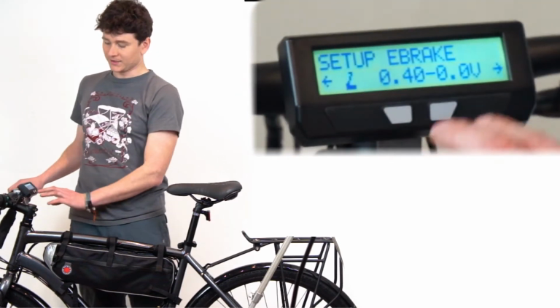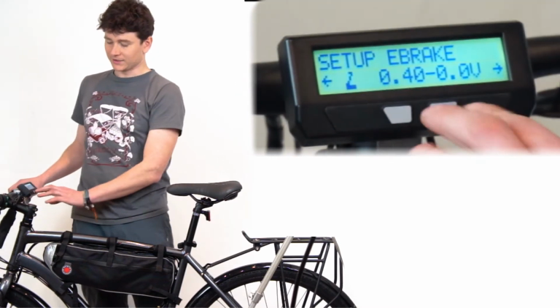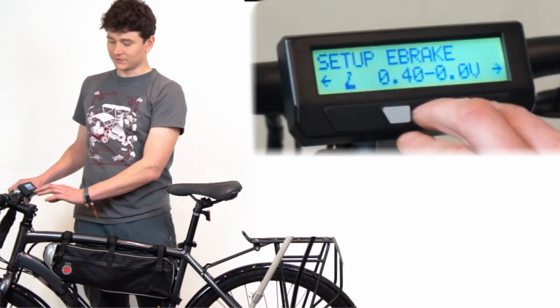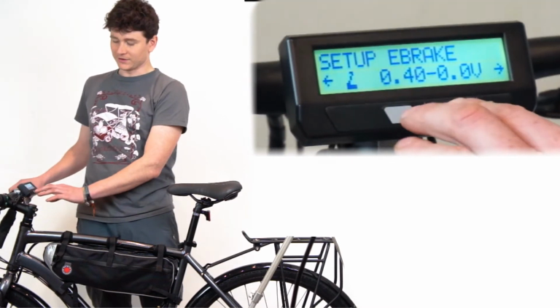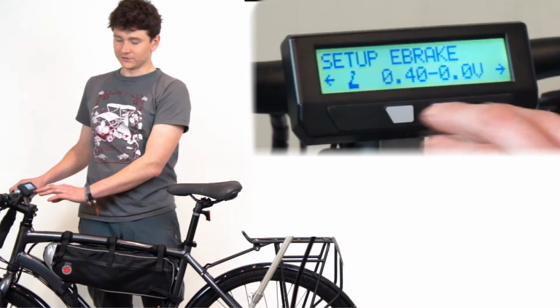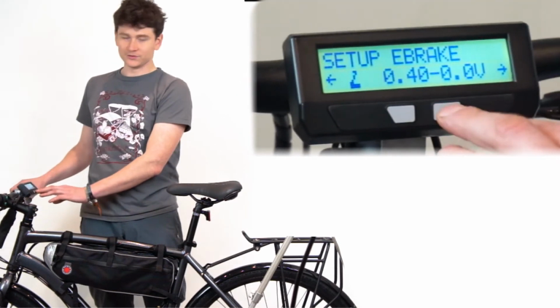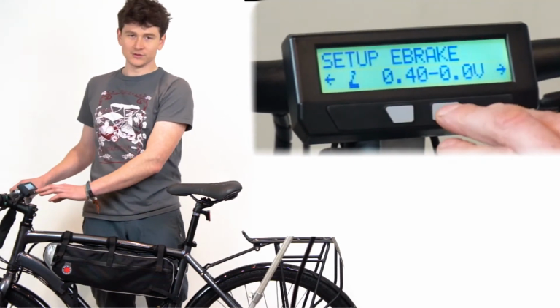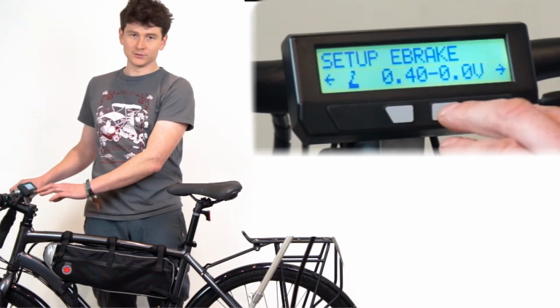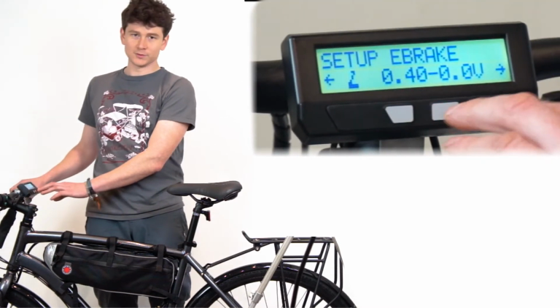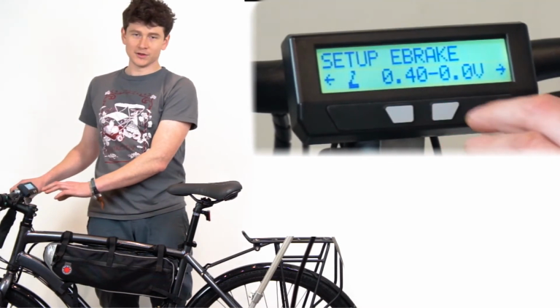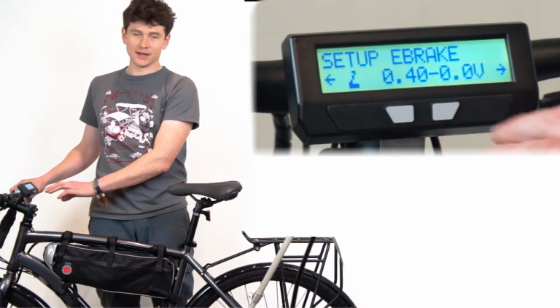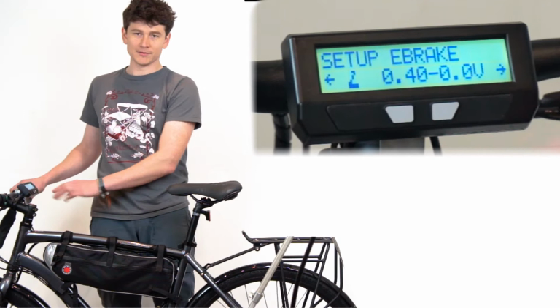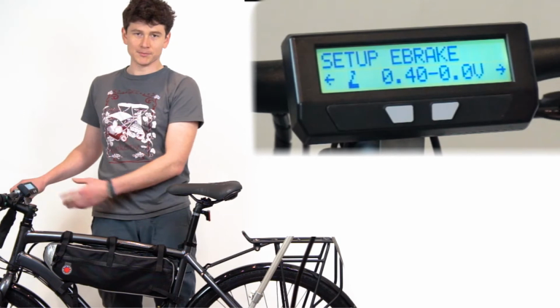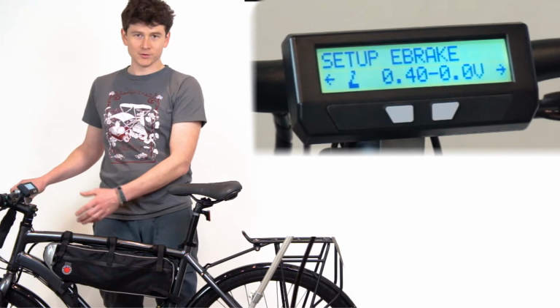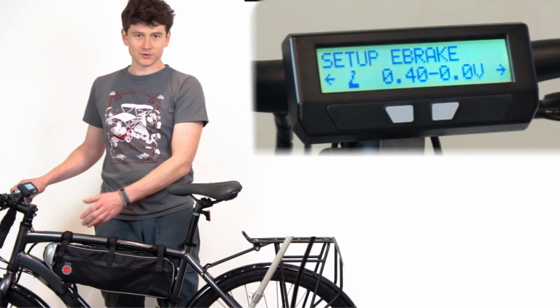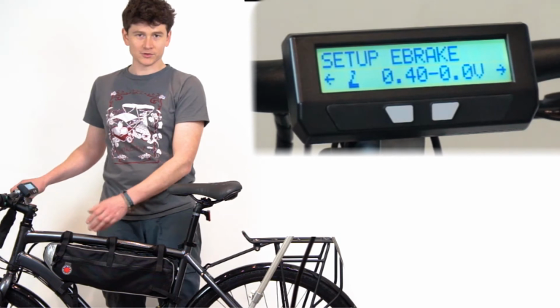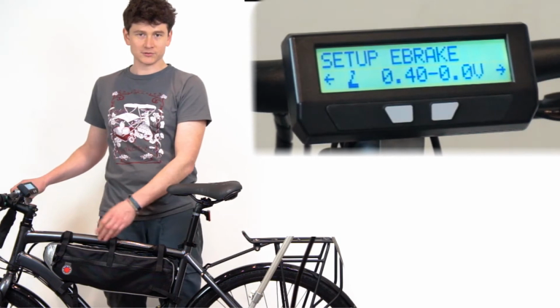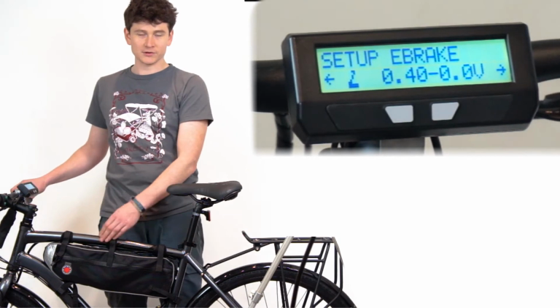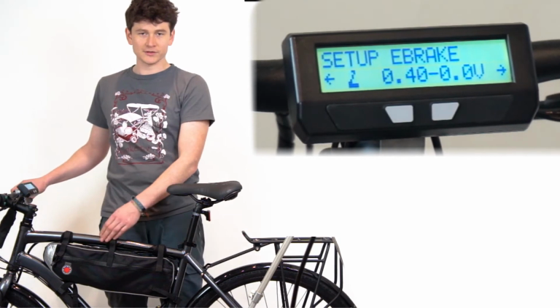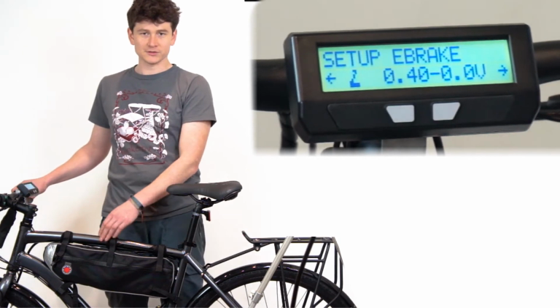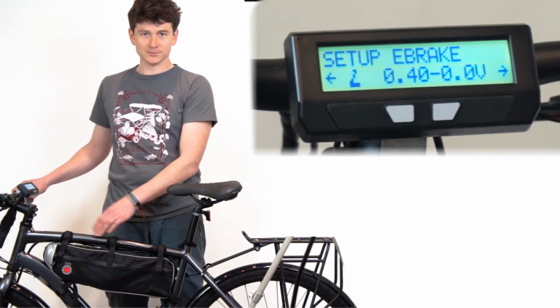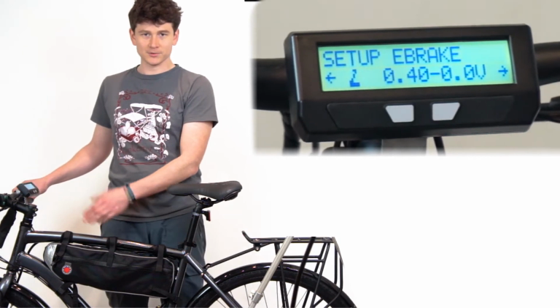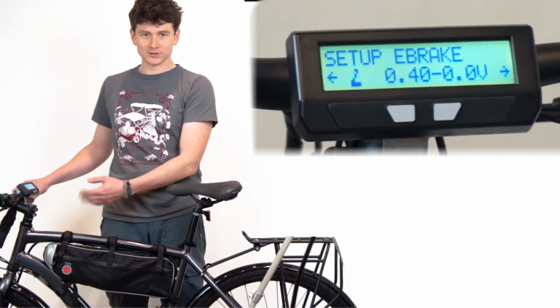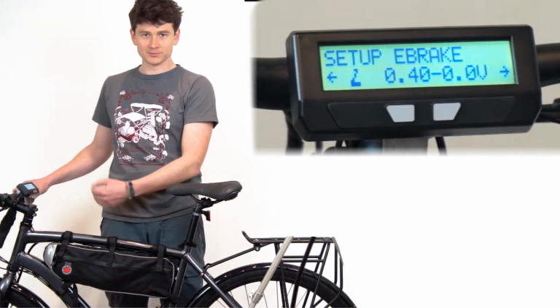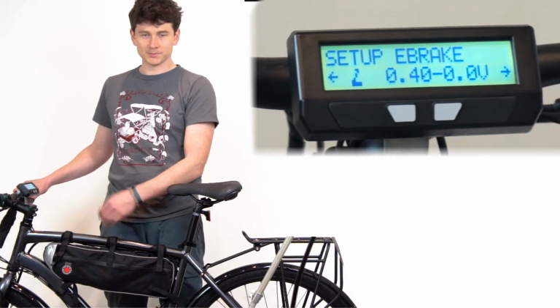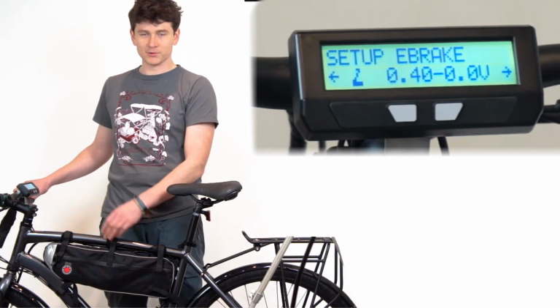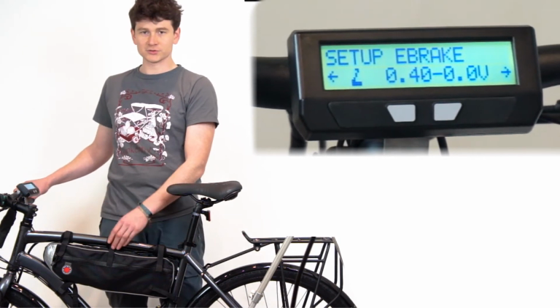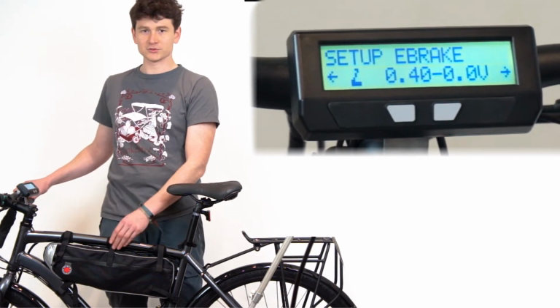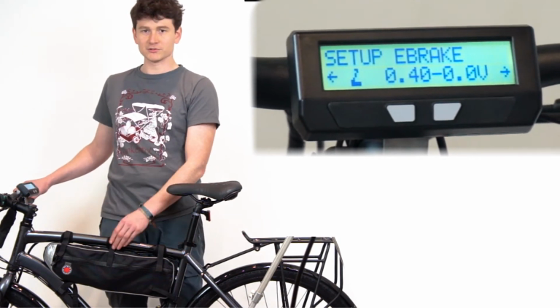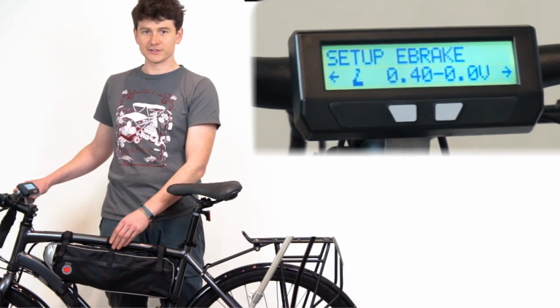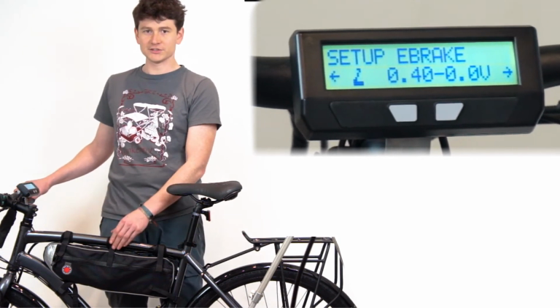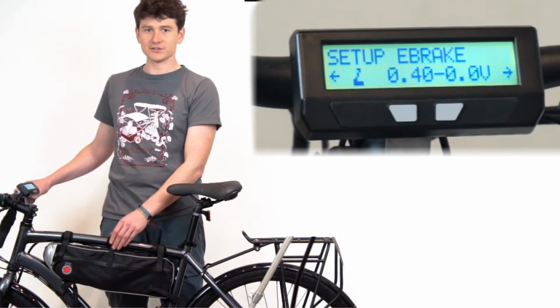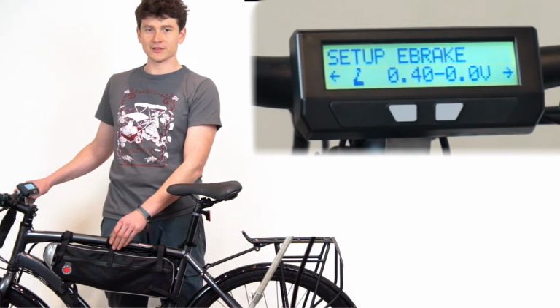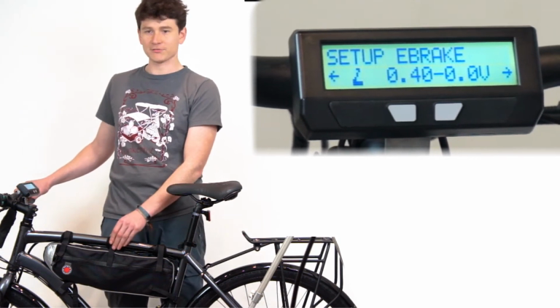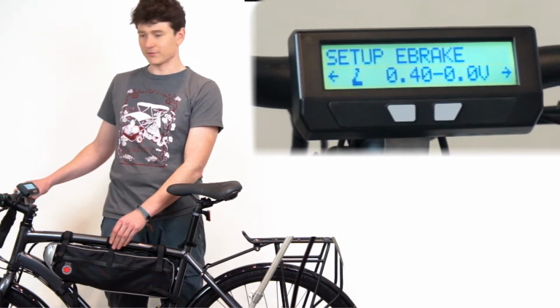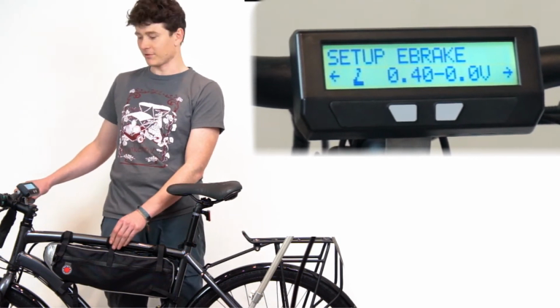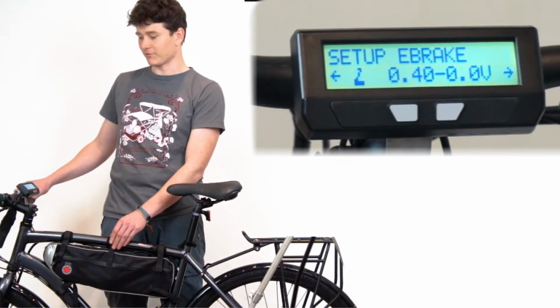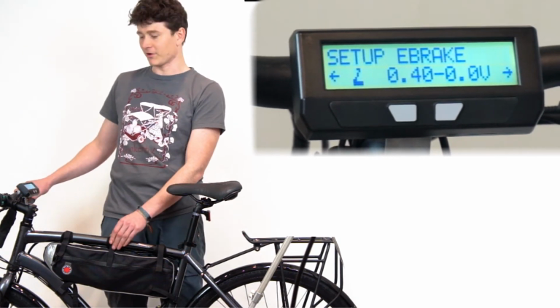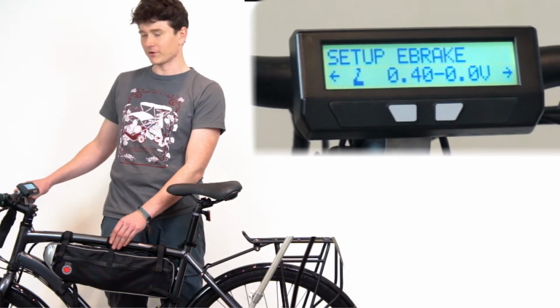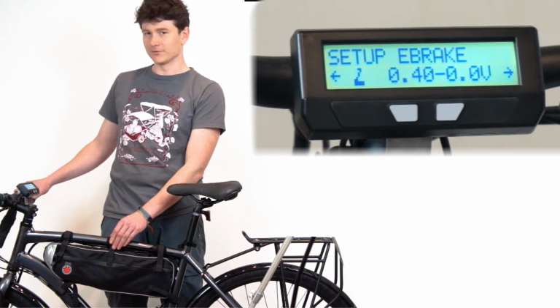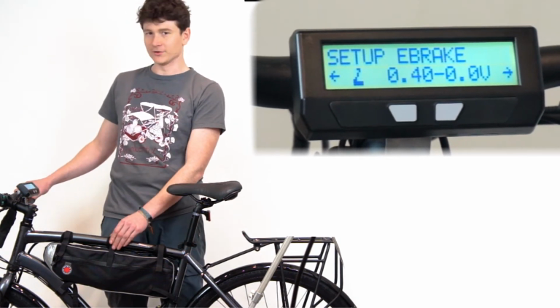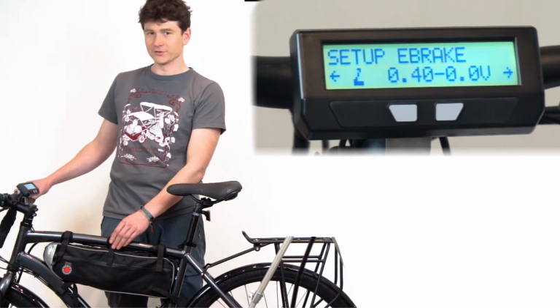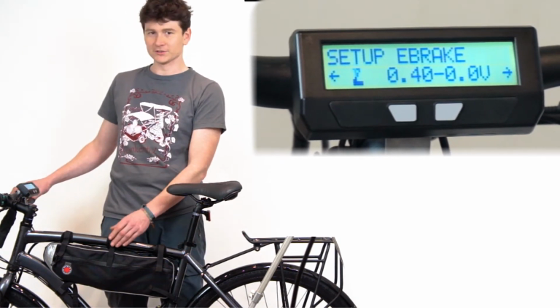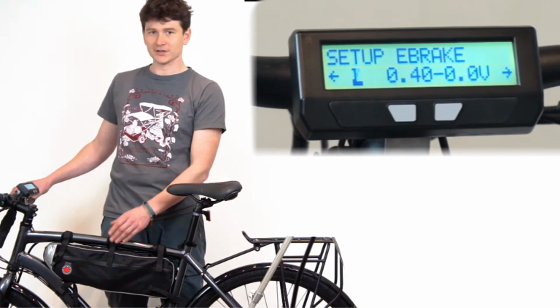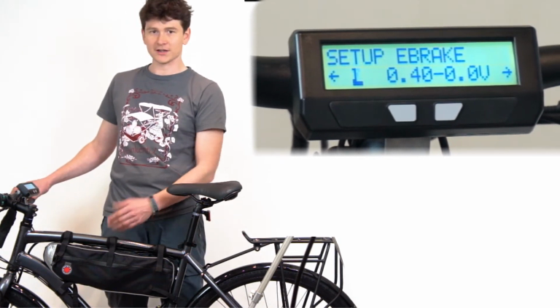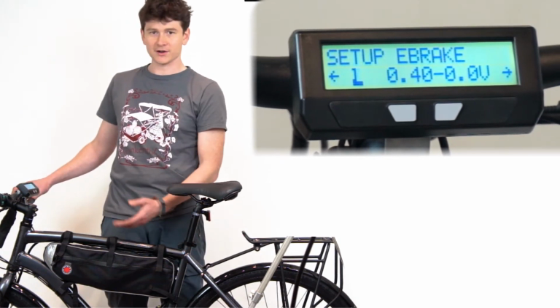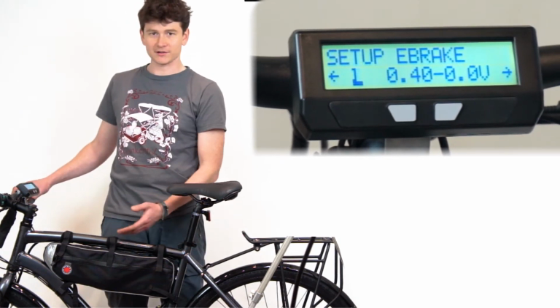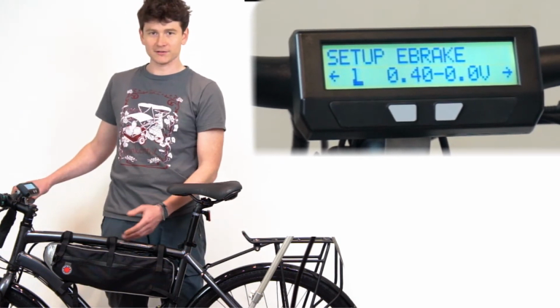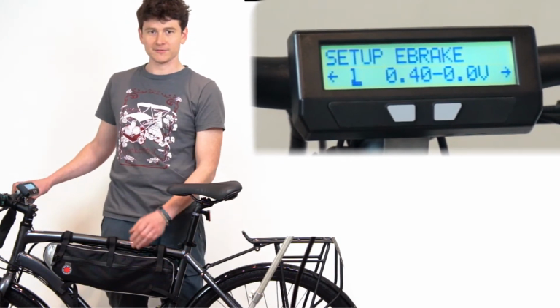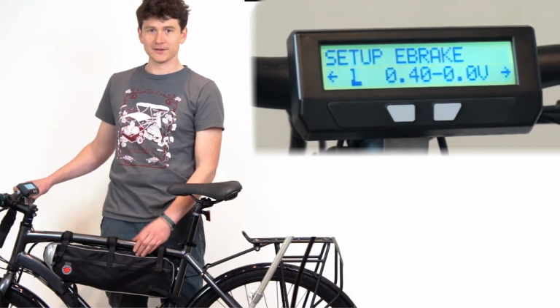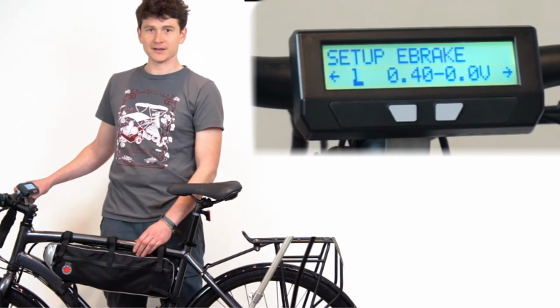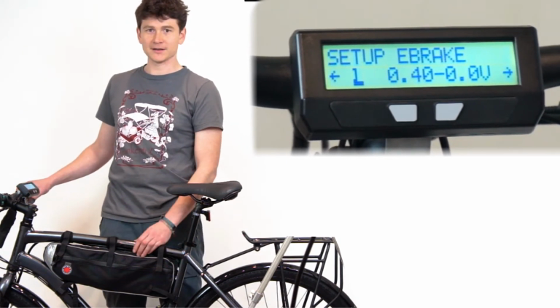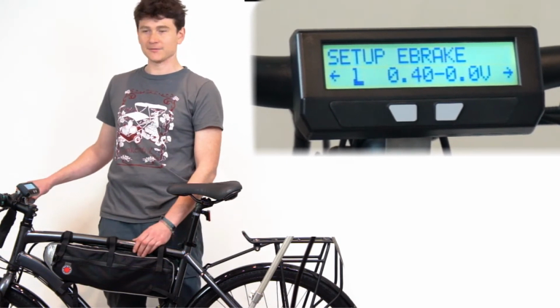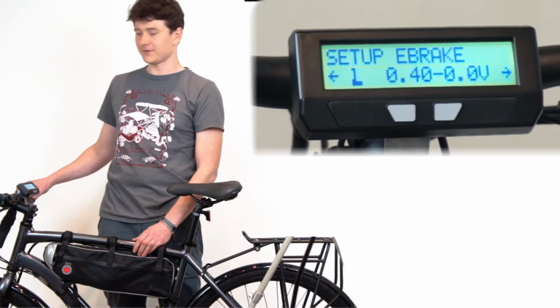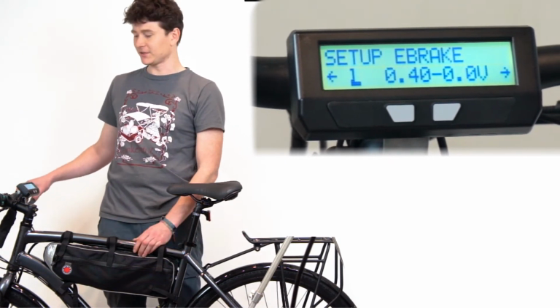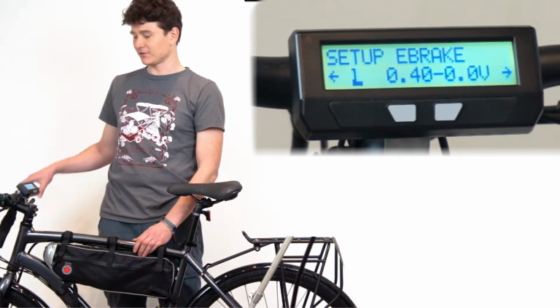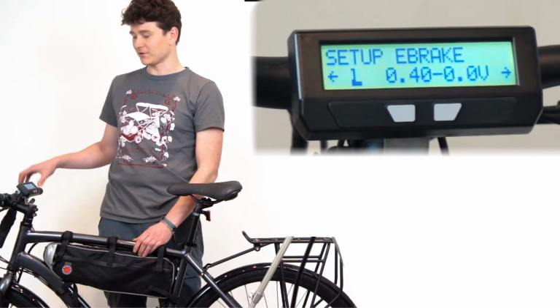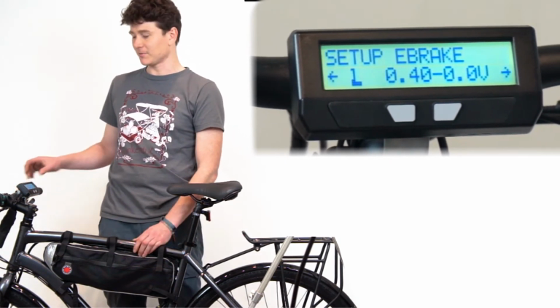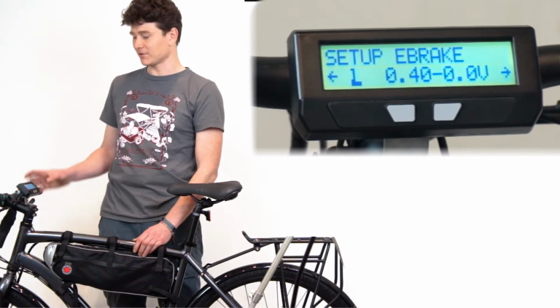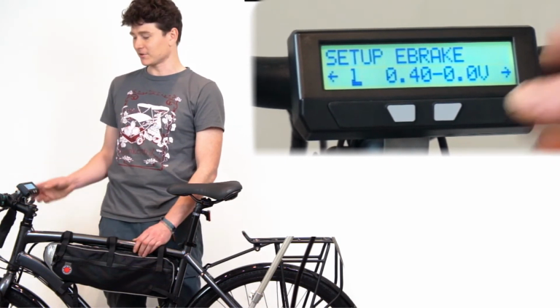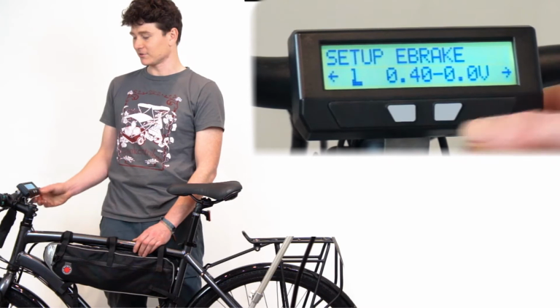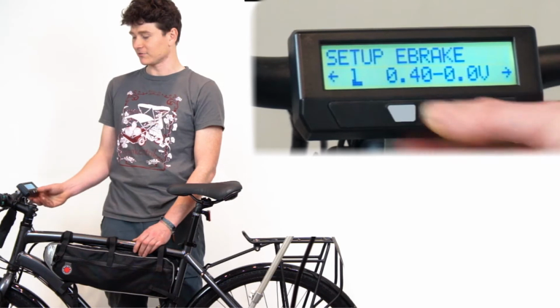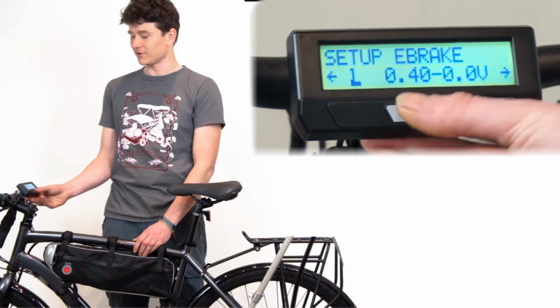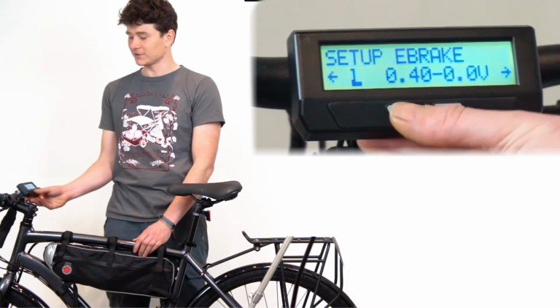This is used when you have a motor controller that supports proportional regen through the throttle voltage, like our Grin Phaserunner motor controllers.